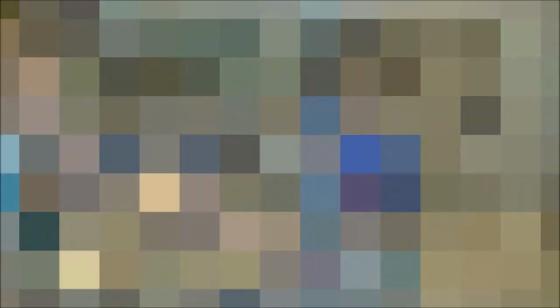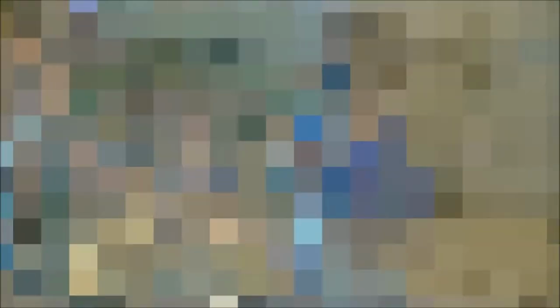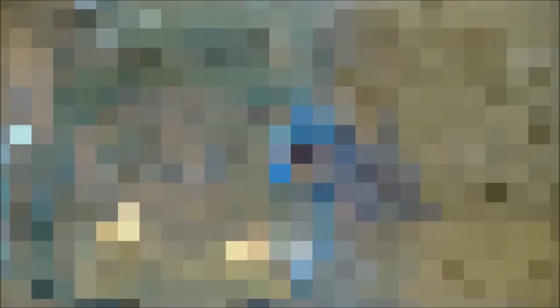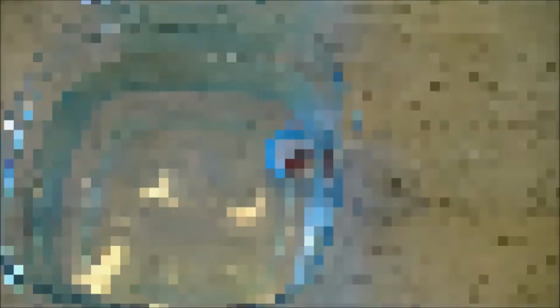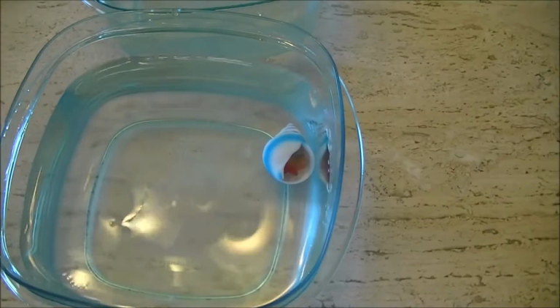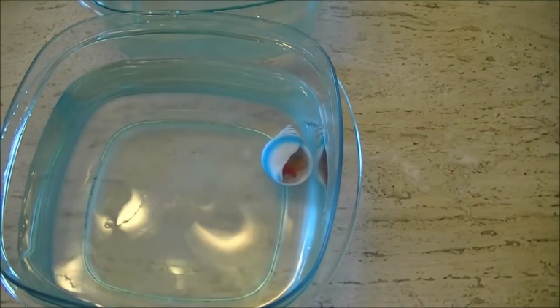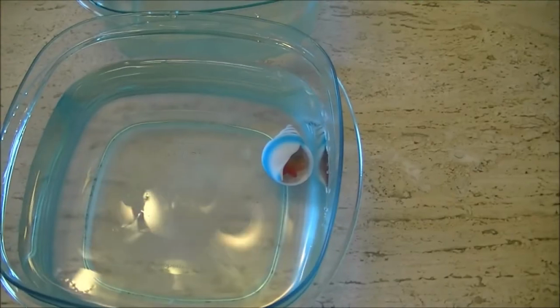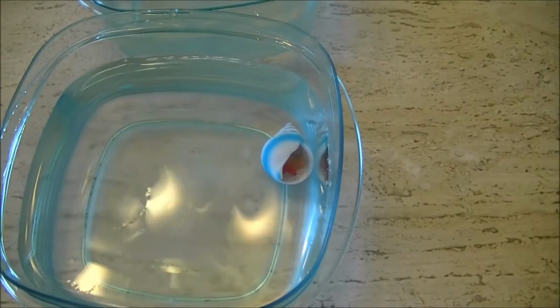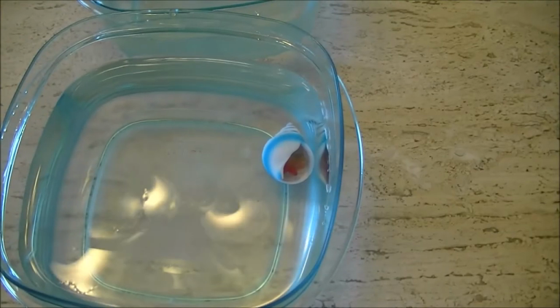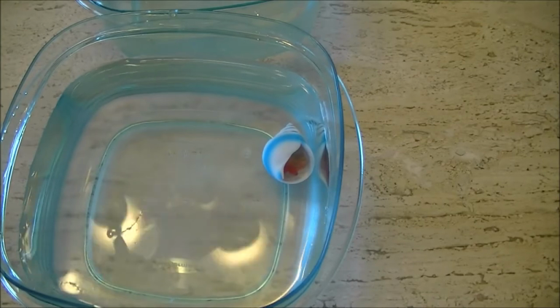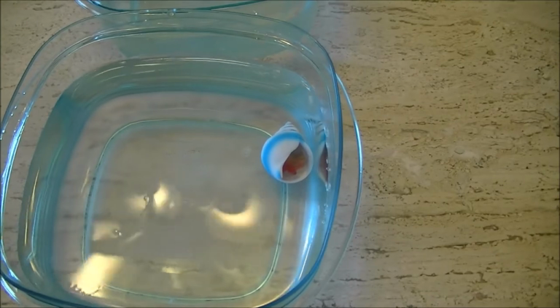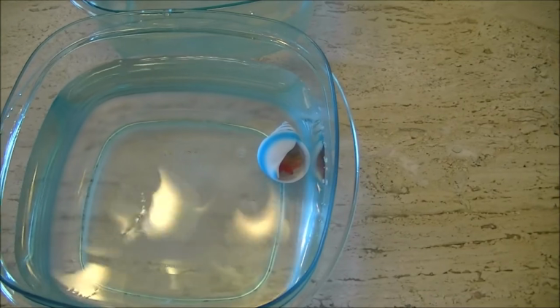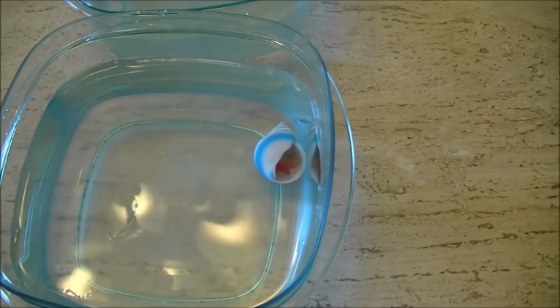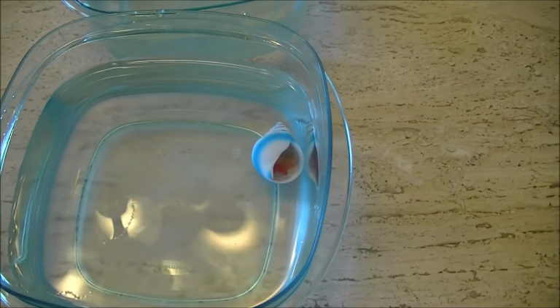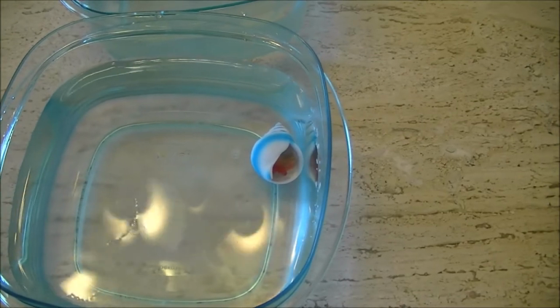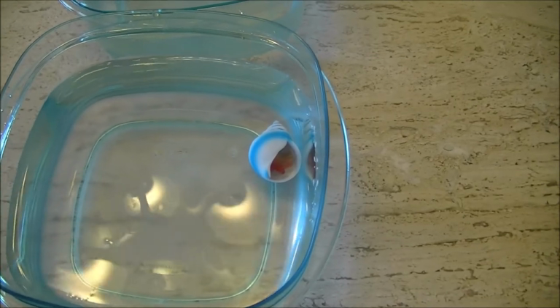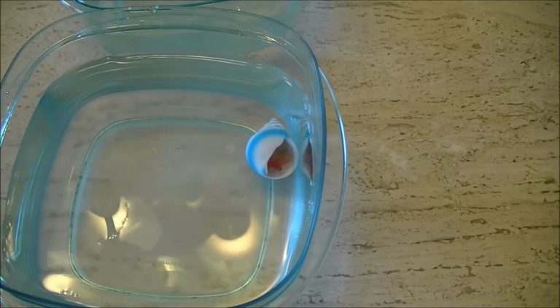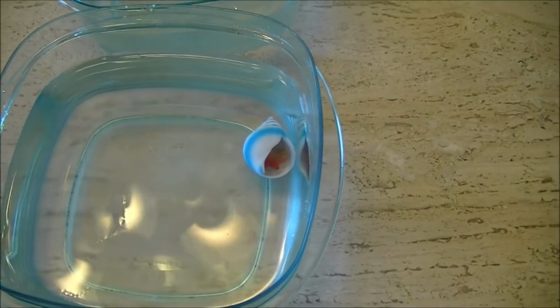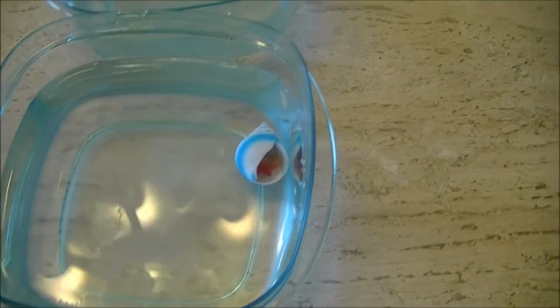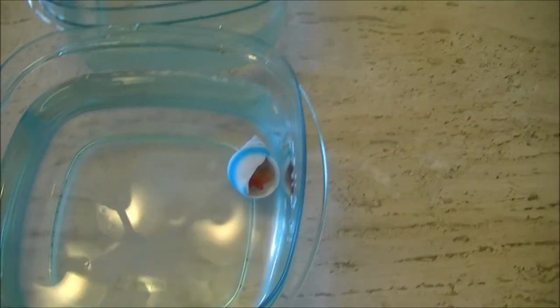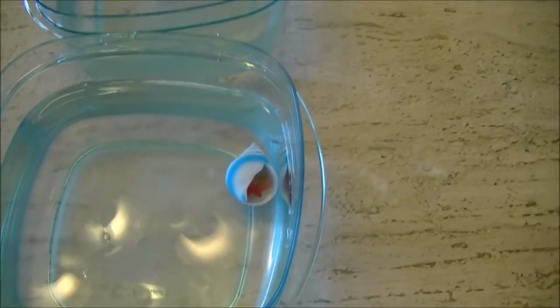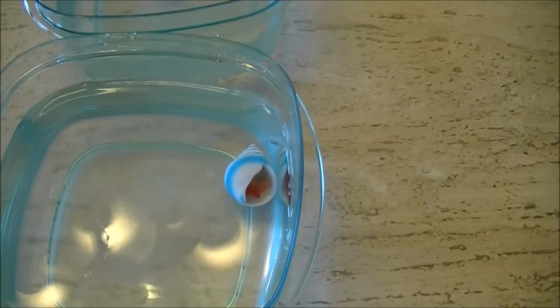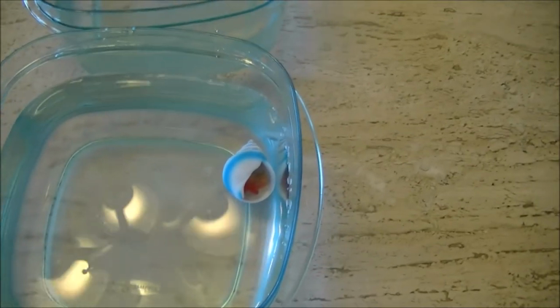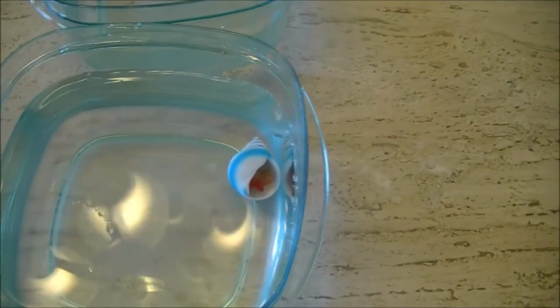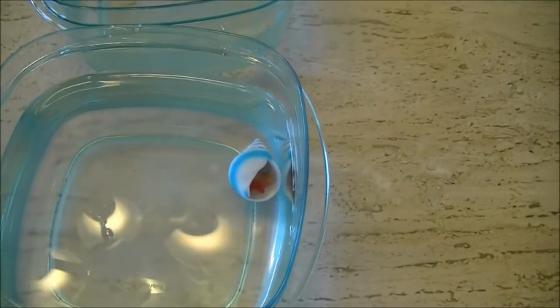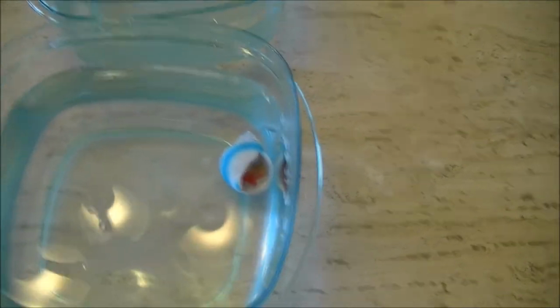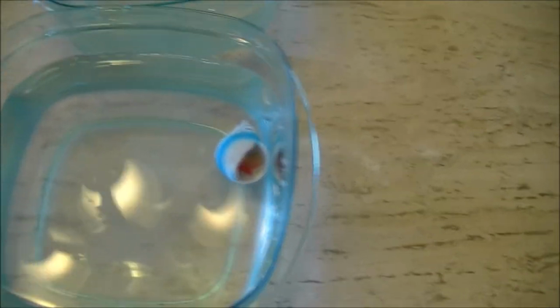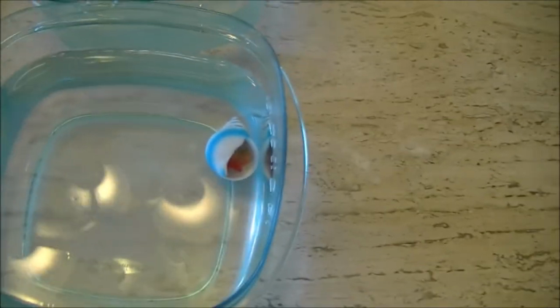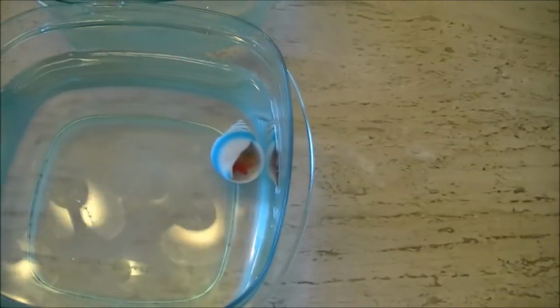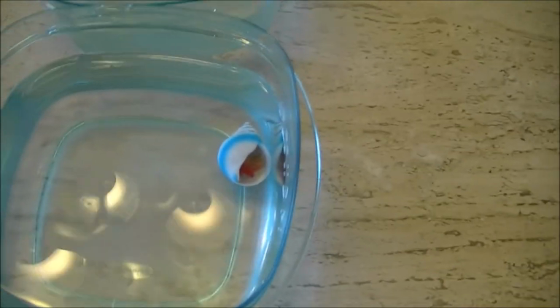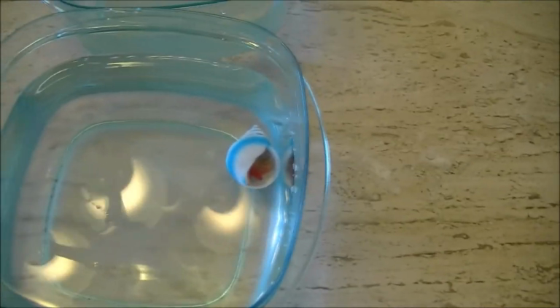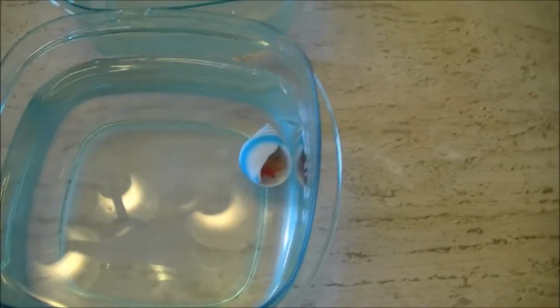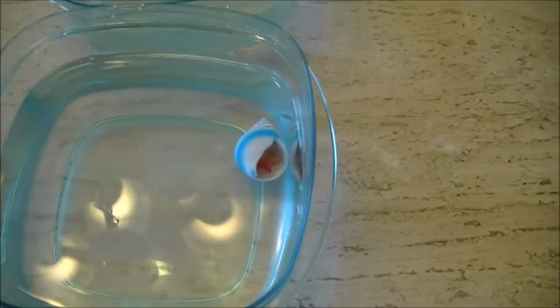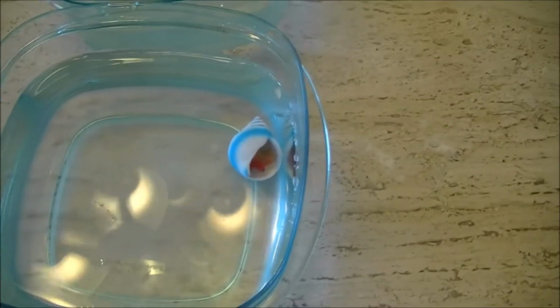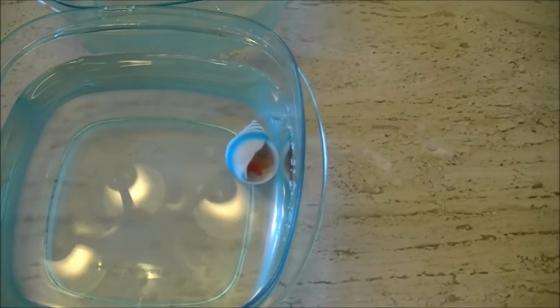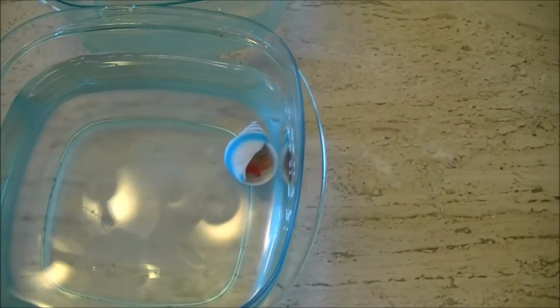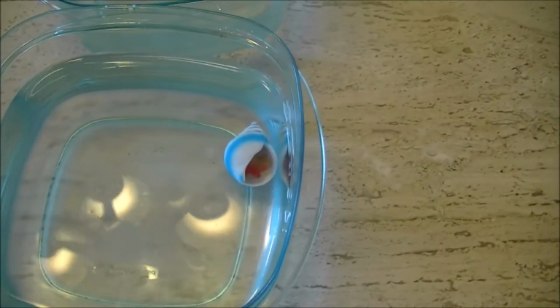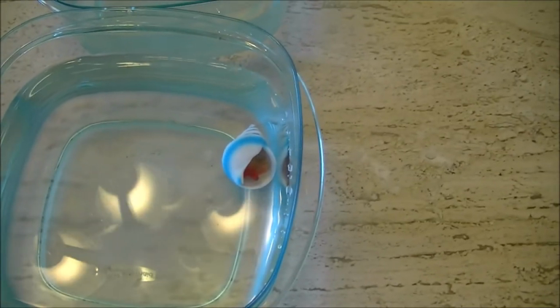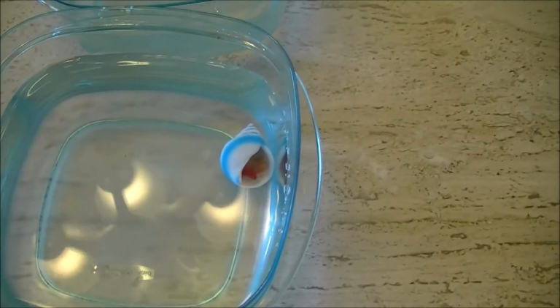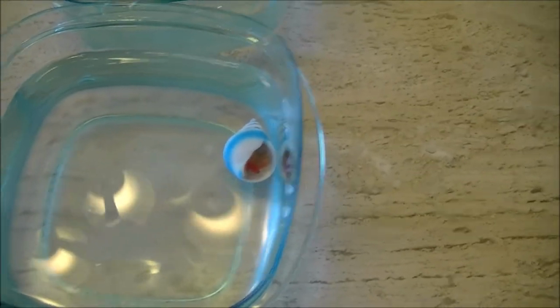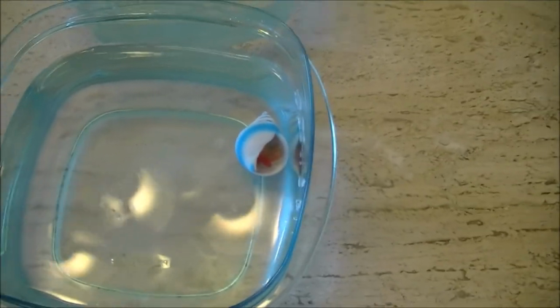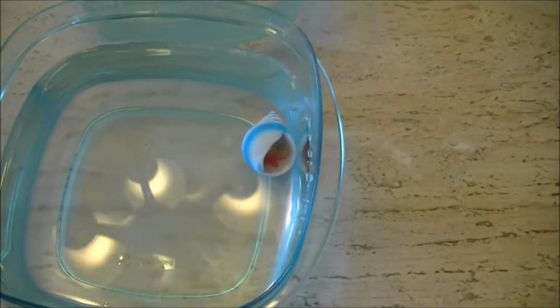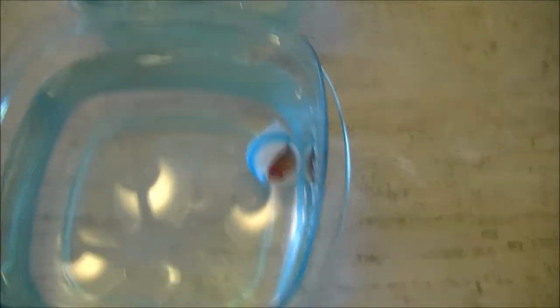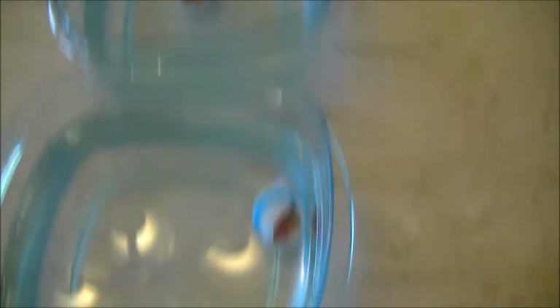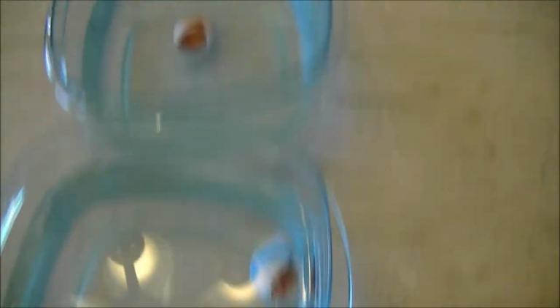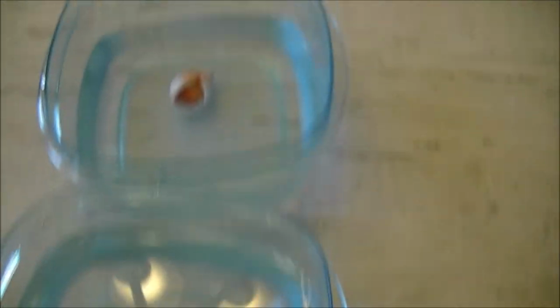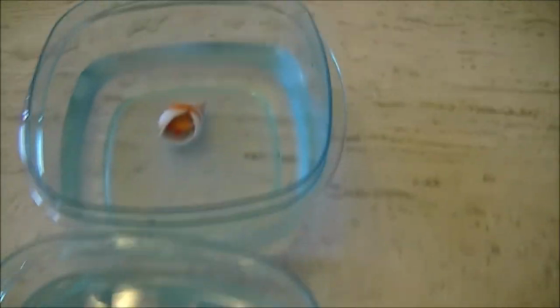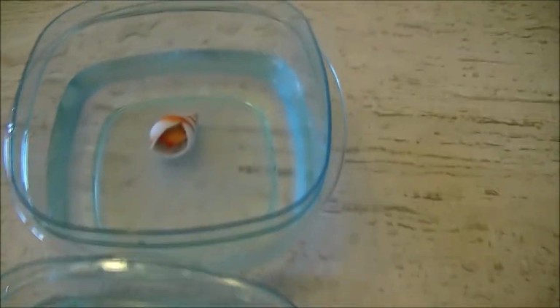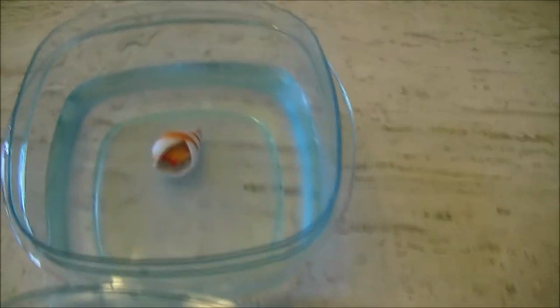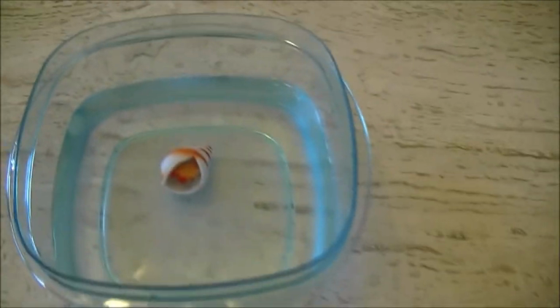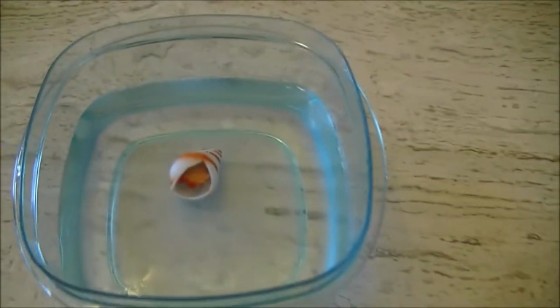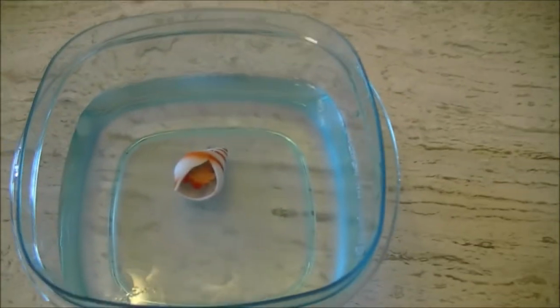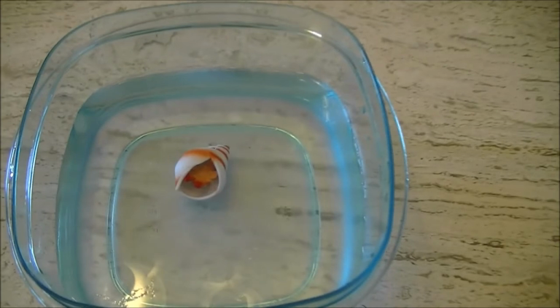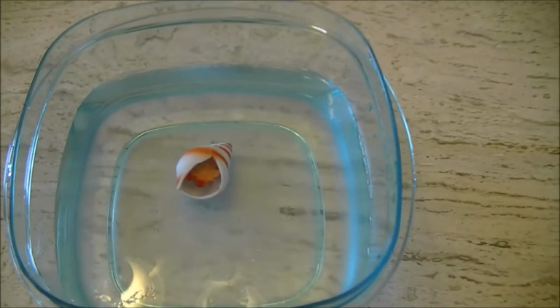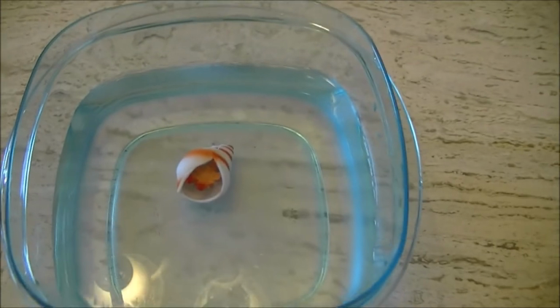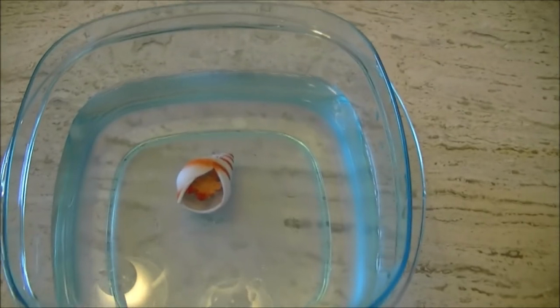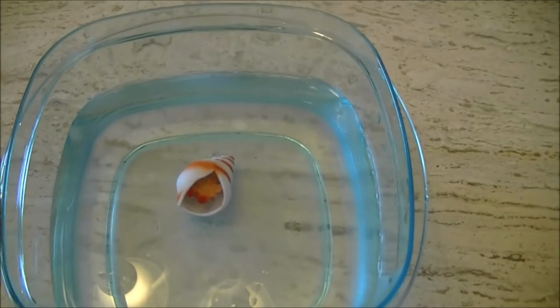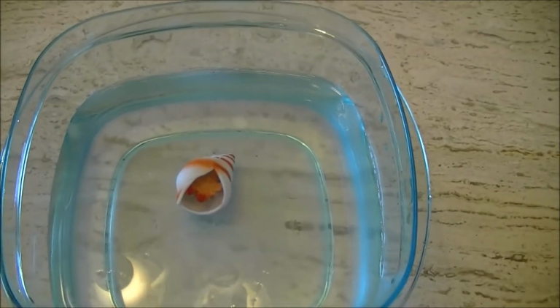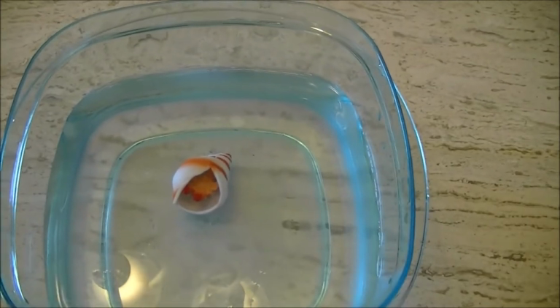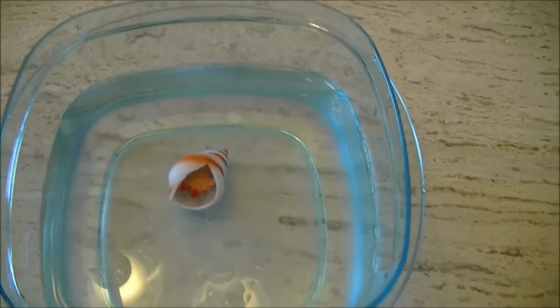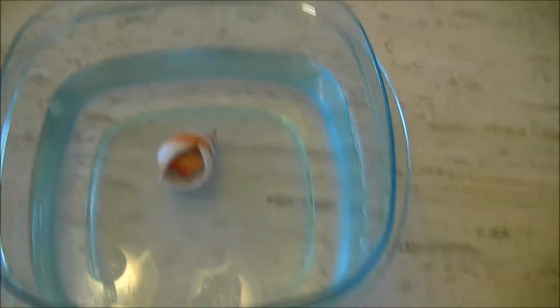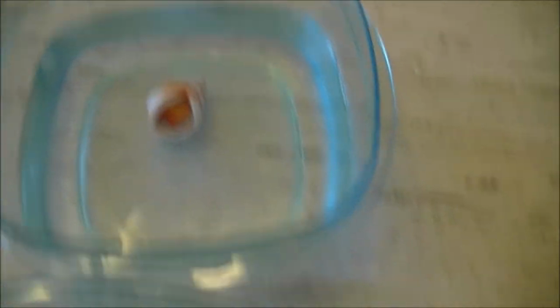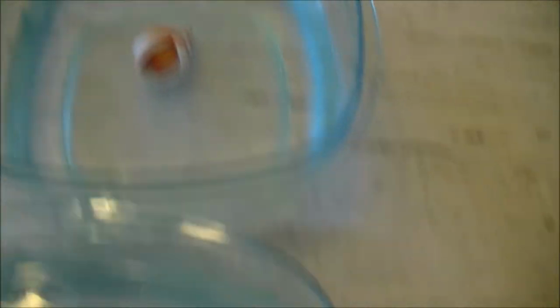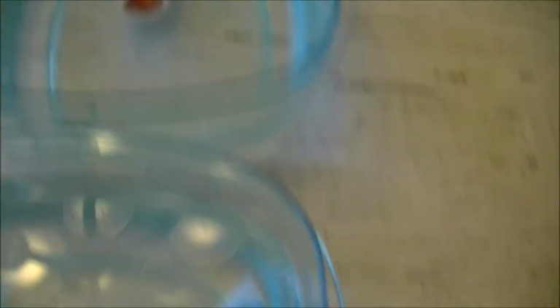Is that a real hermit crab? Of course it's not. This is what they look like when we just first put them in.